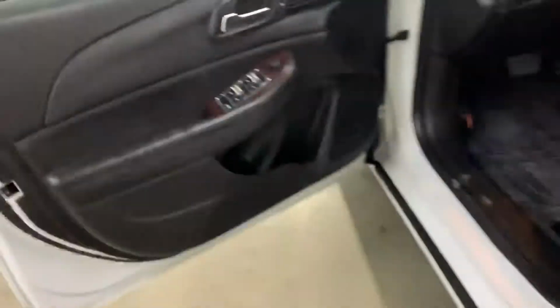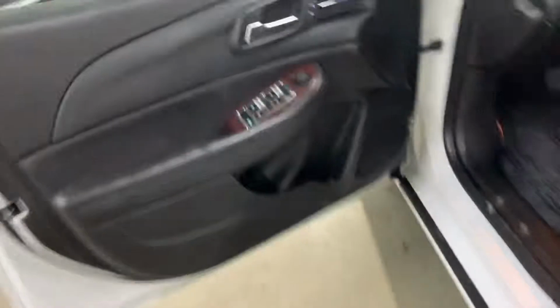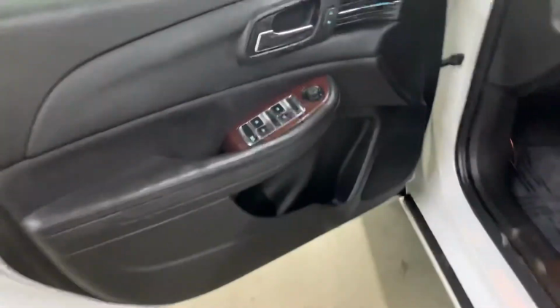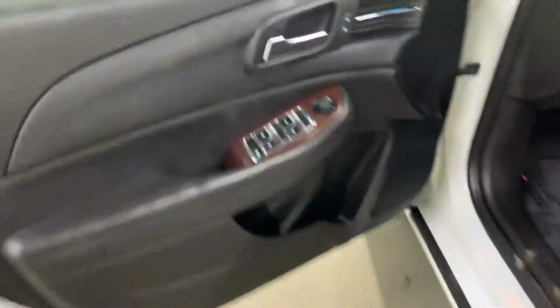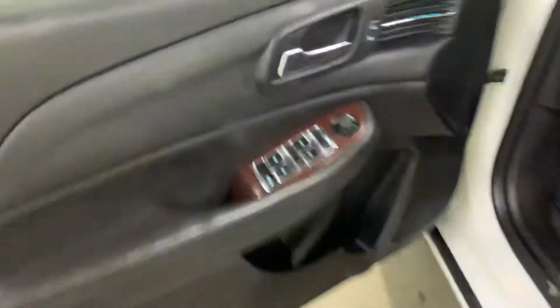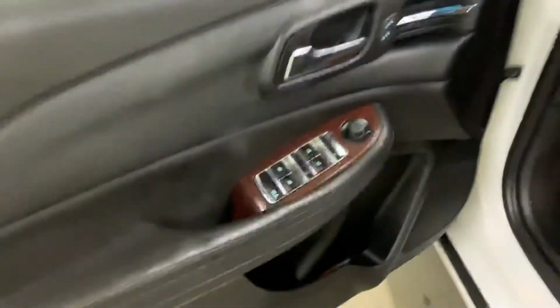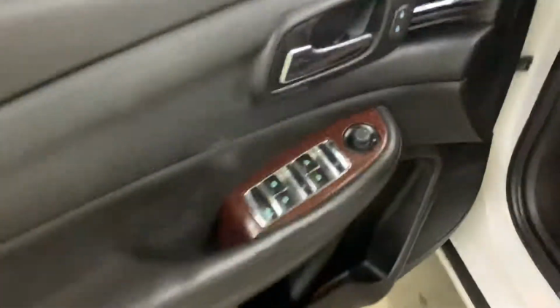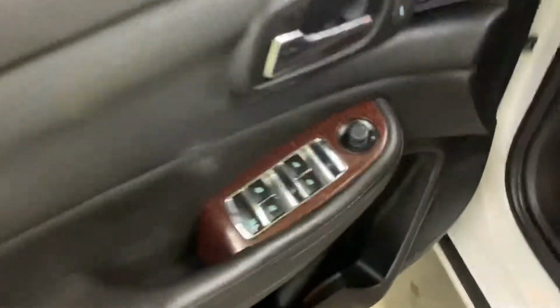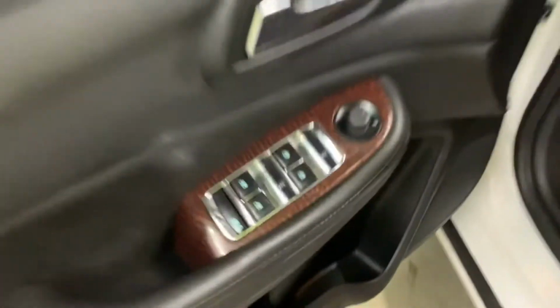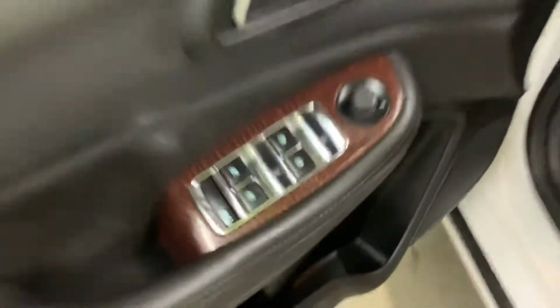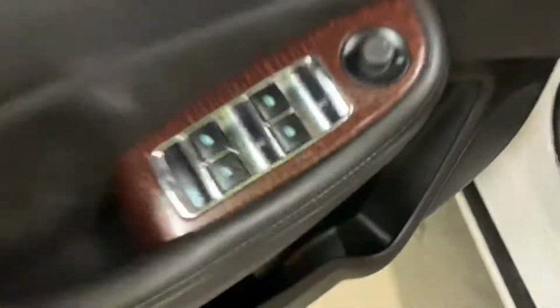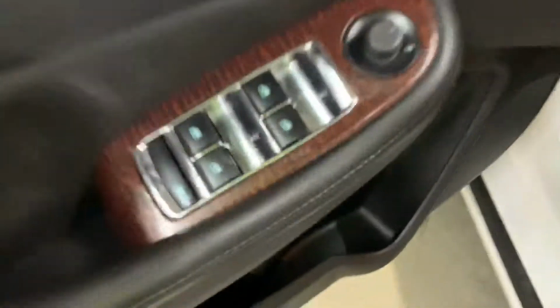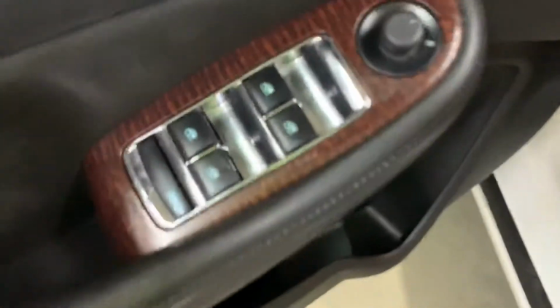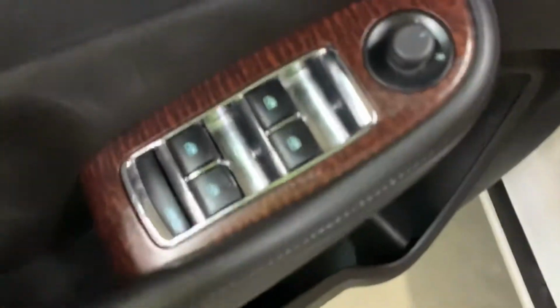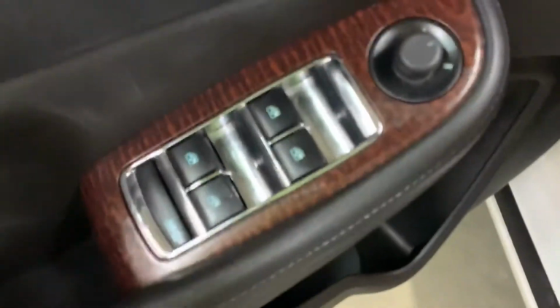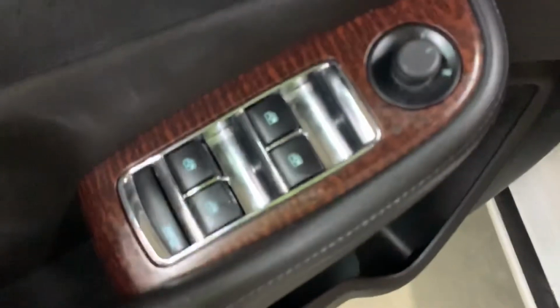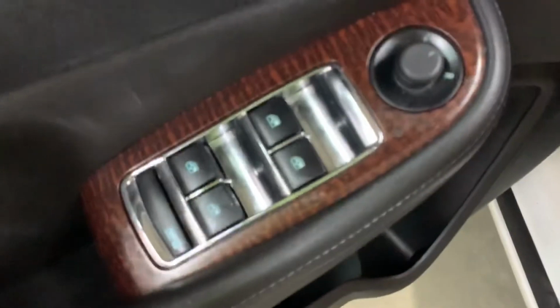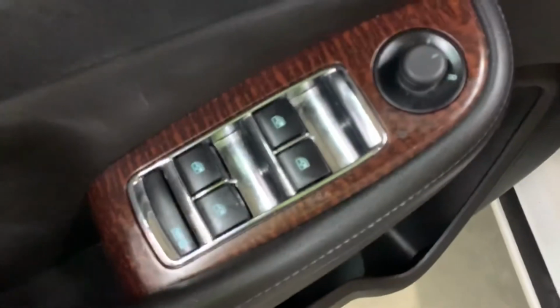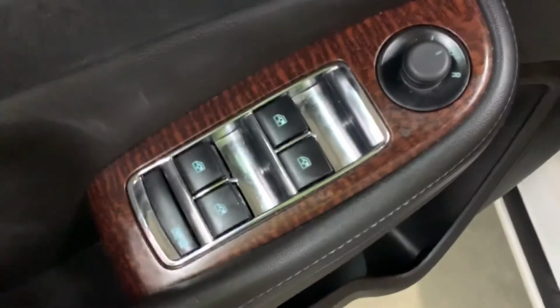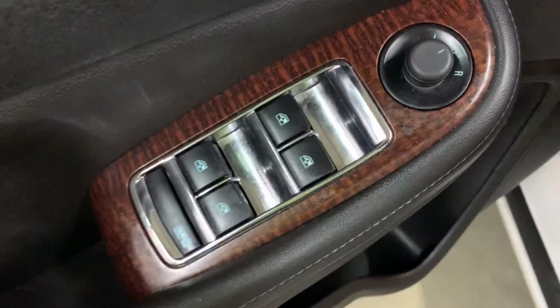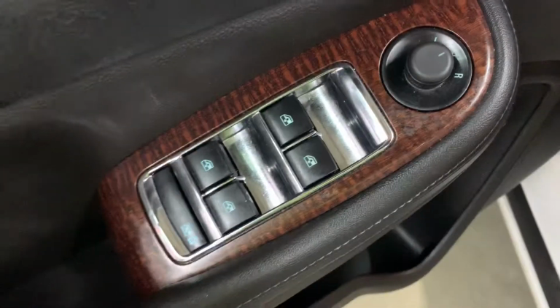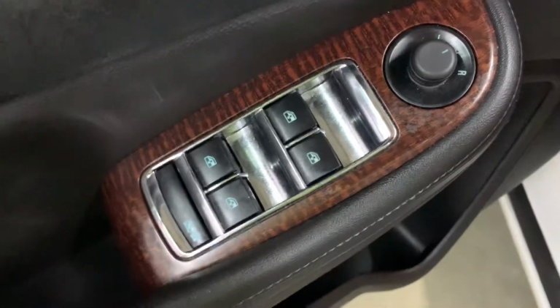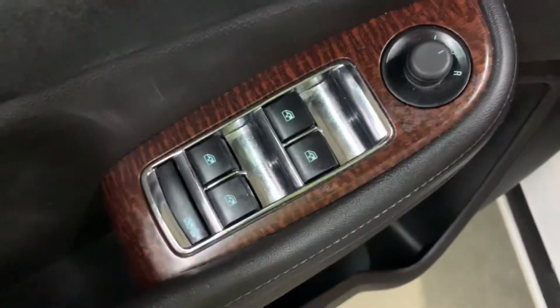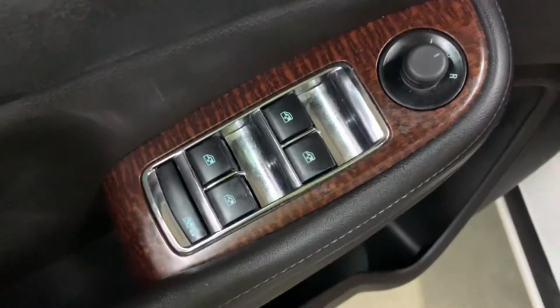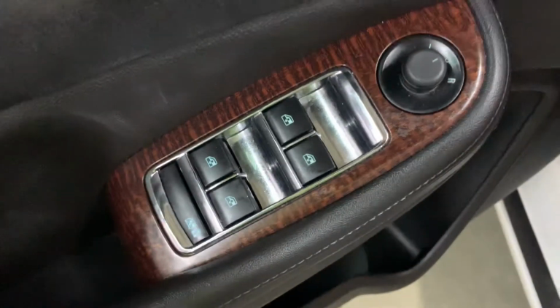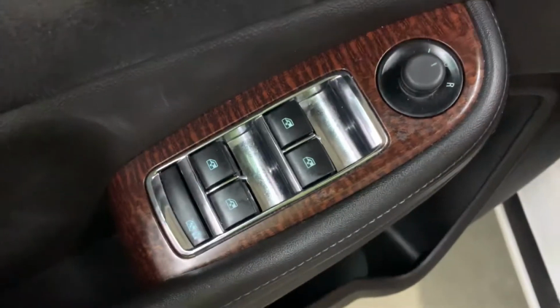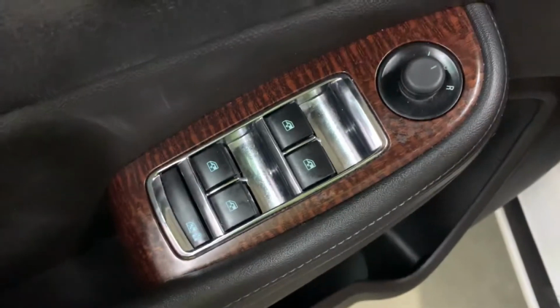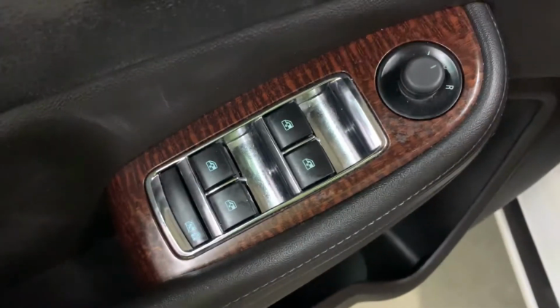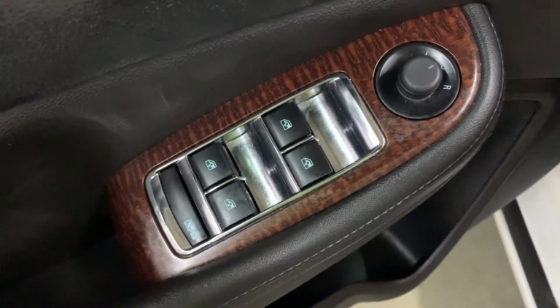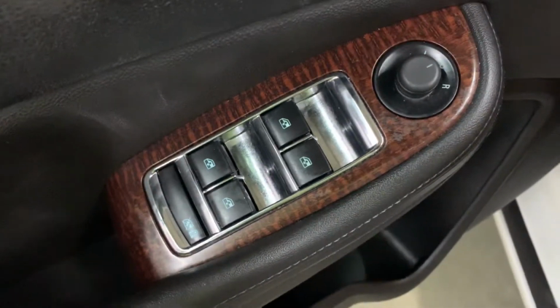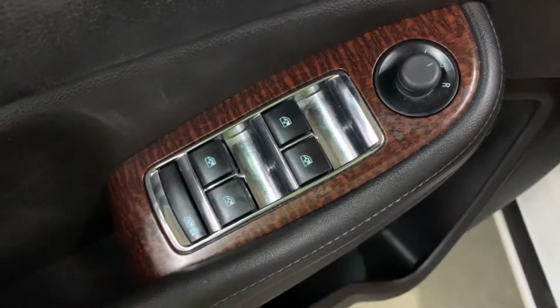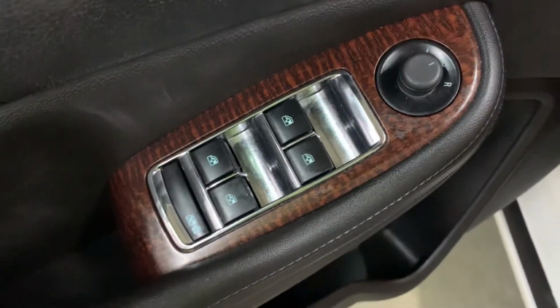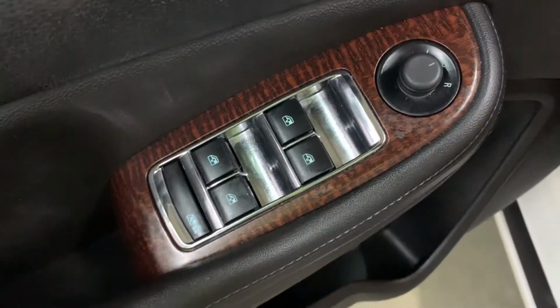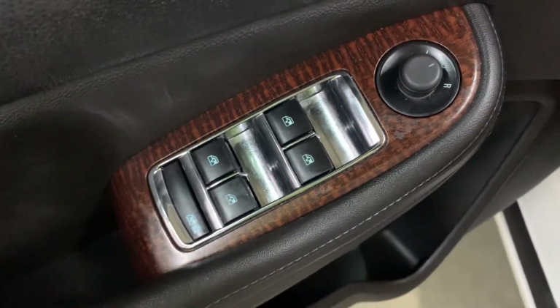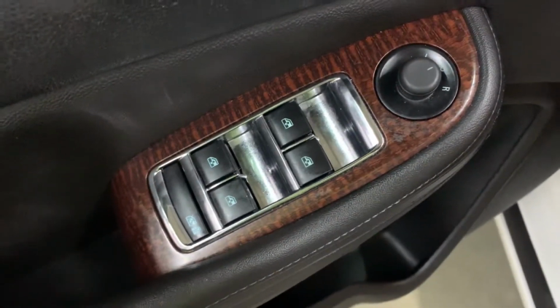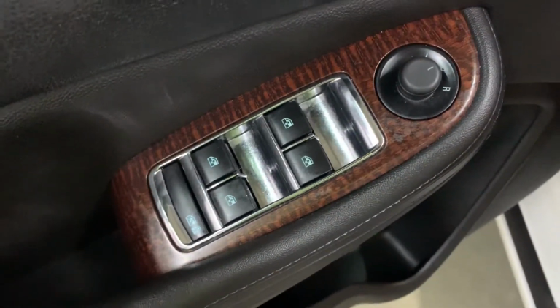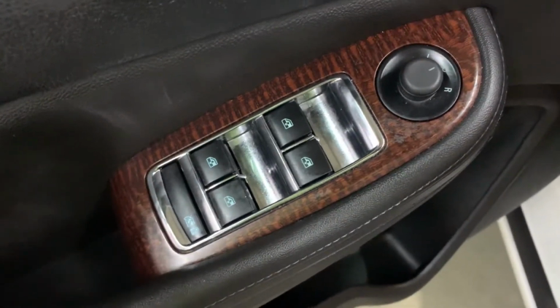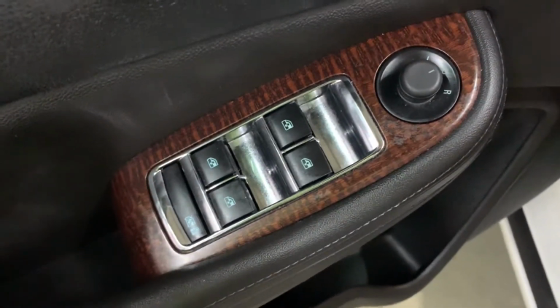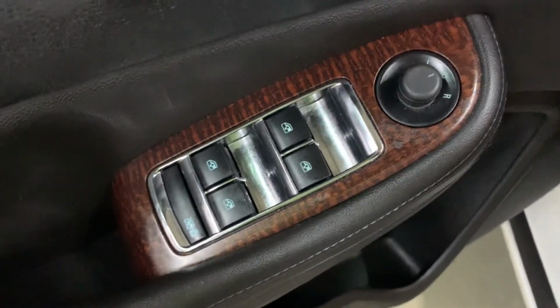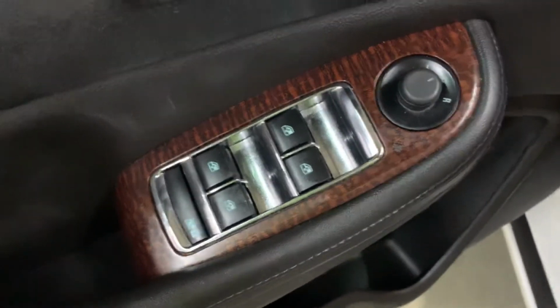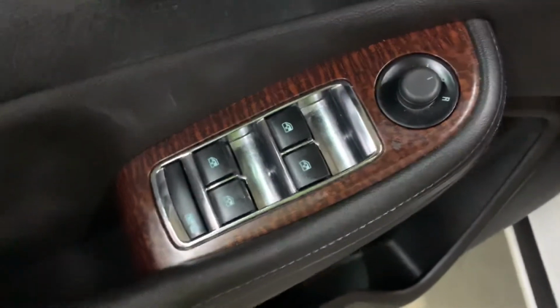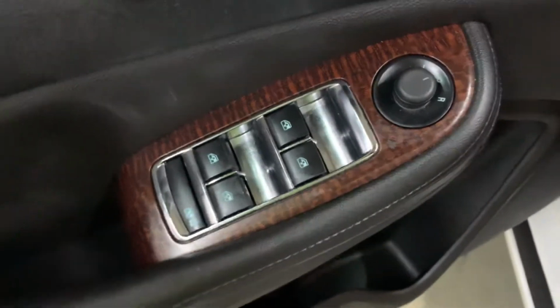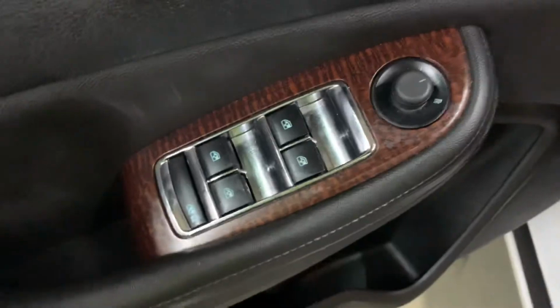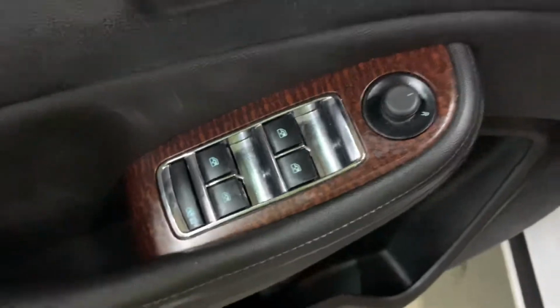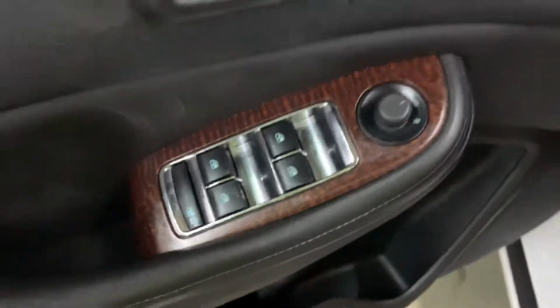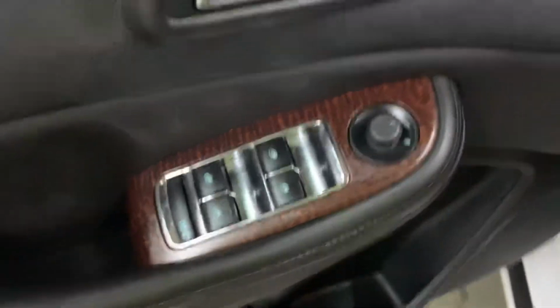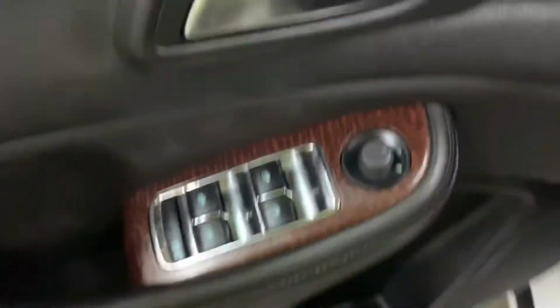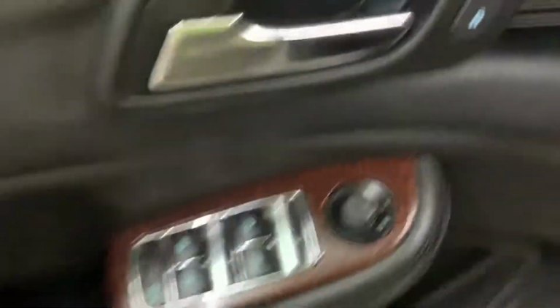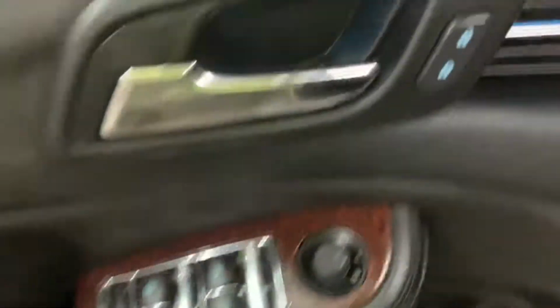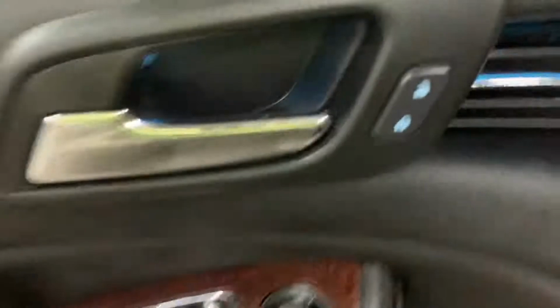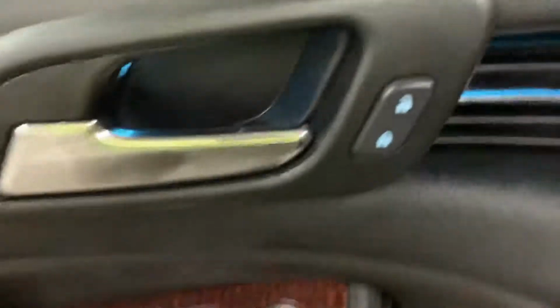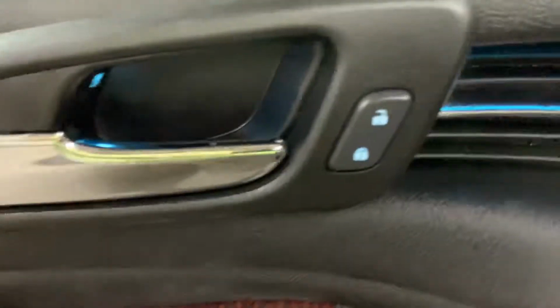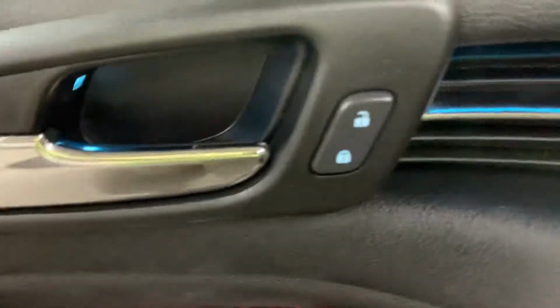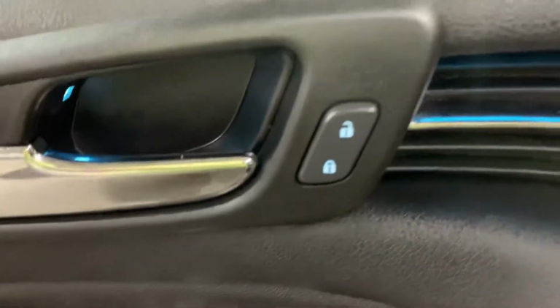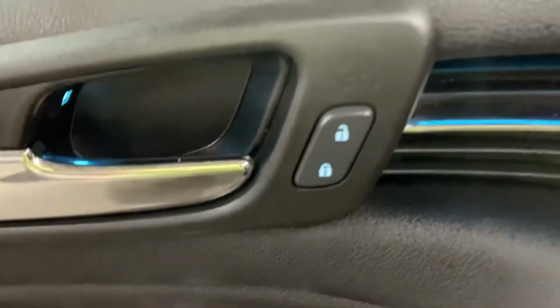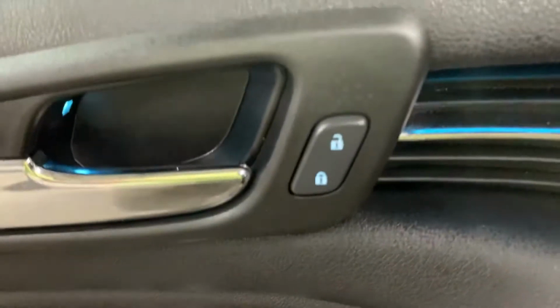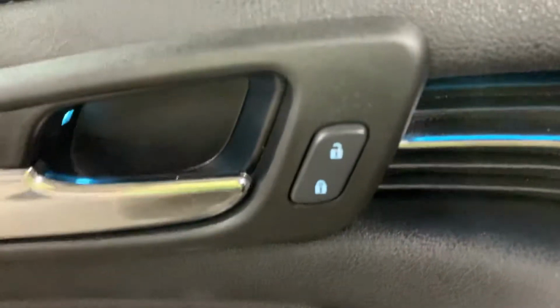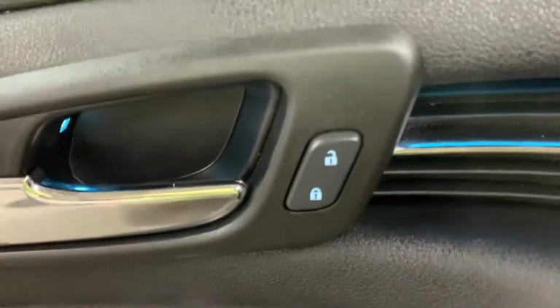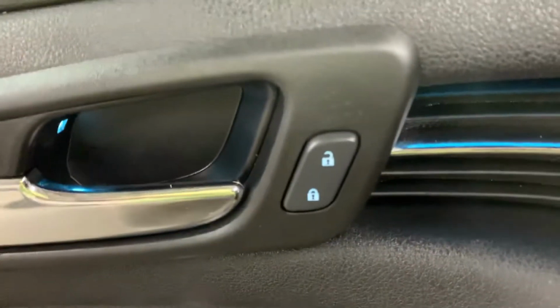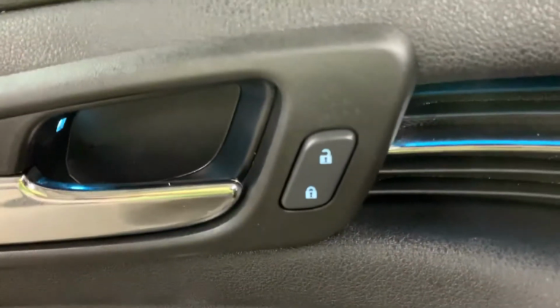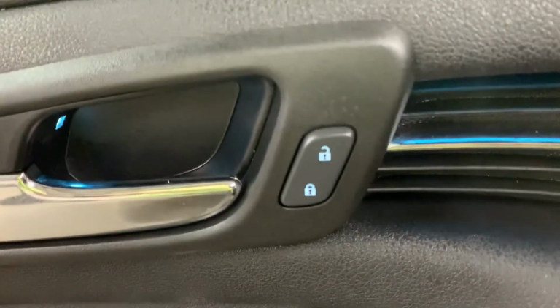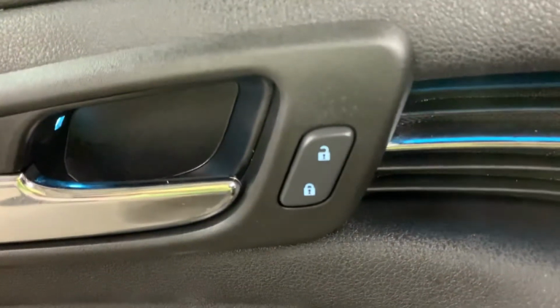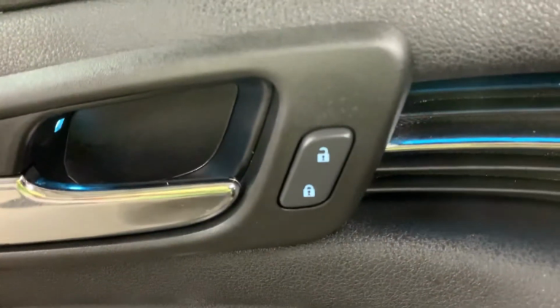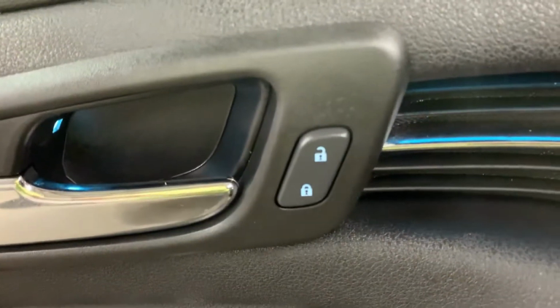In this vehicle, you are also going to have power windows, power locks, and power mirrors, as you see right there. You've got your power locks right here.